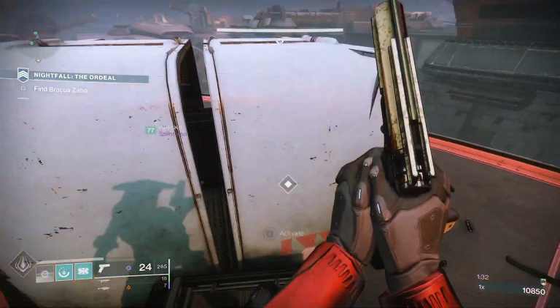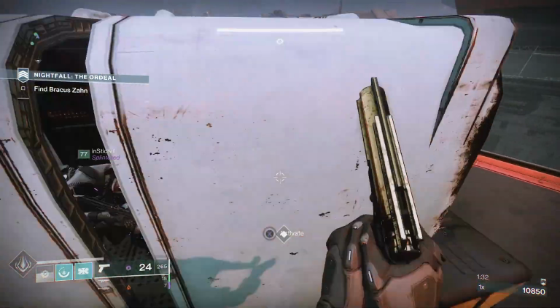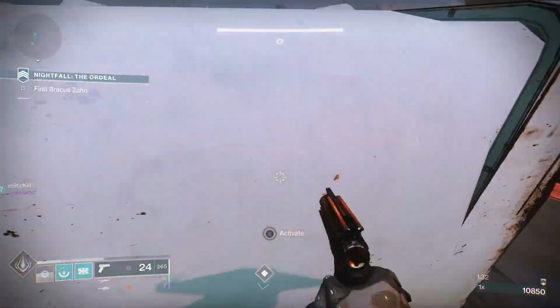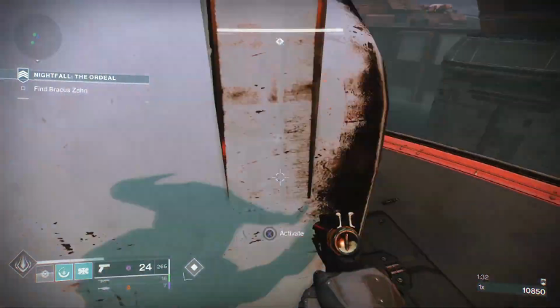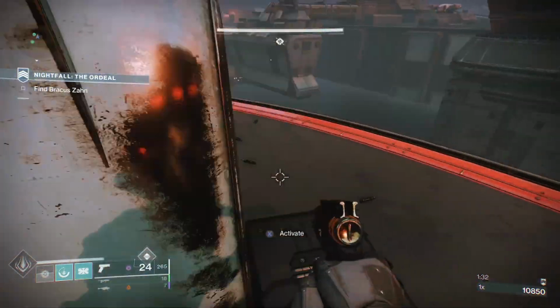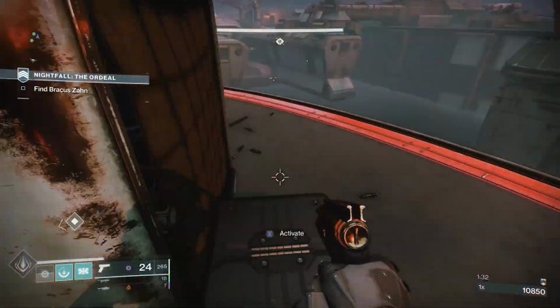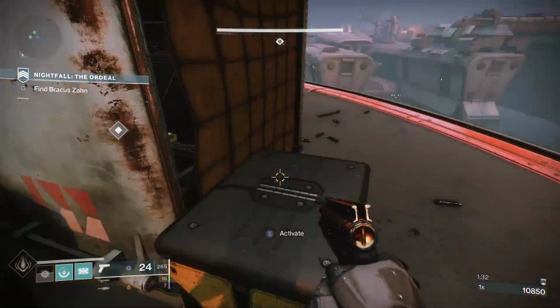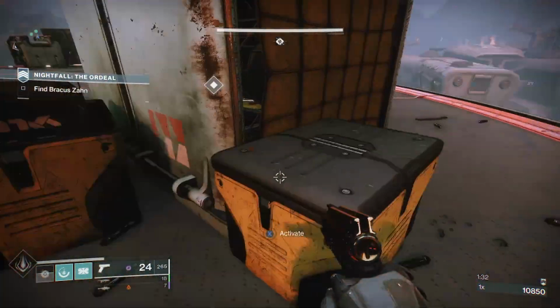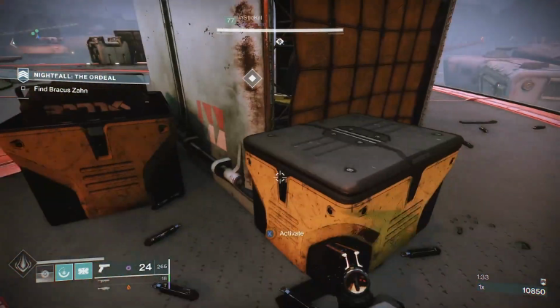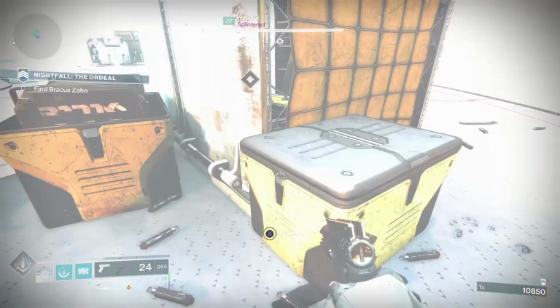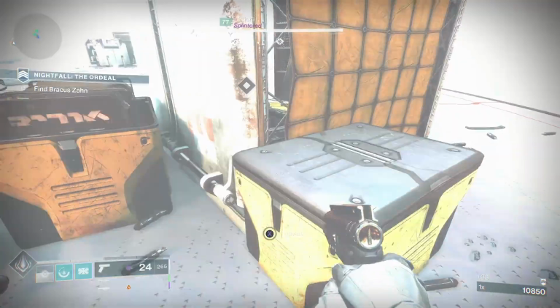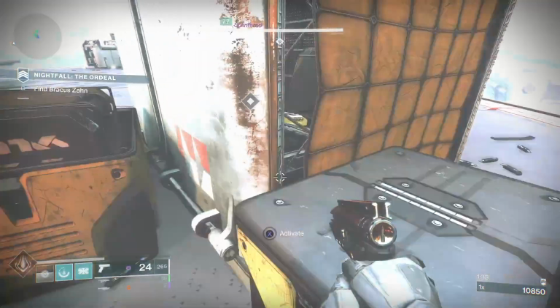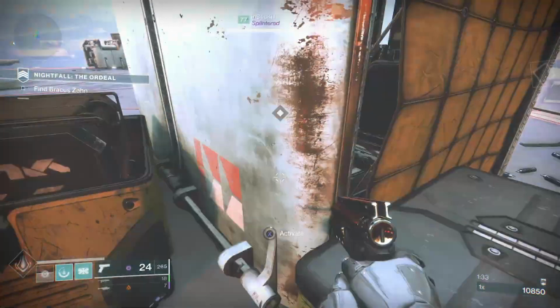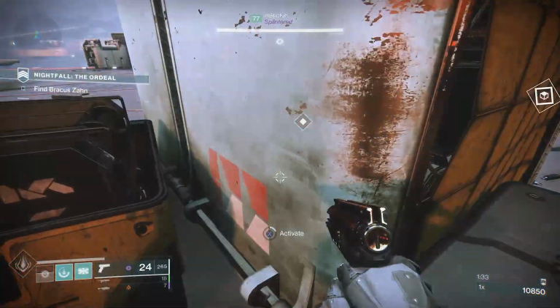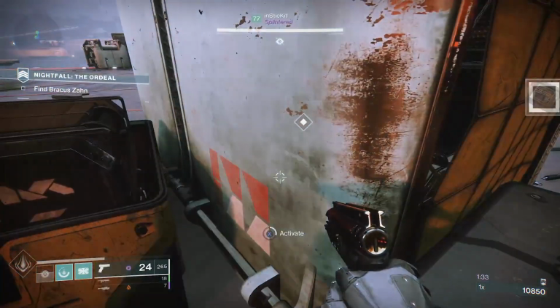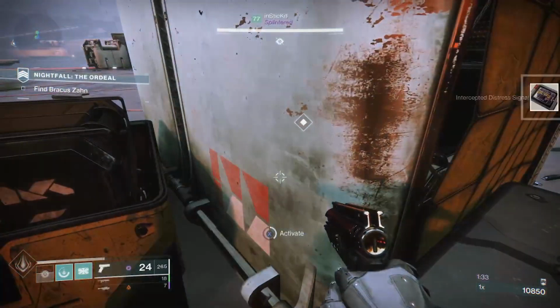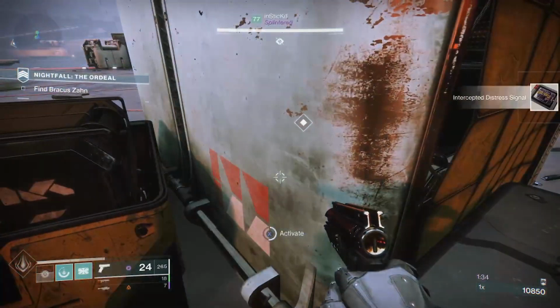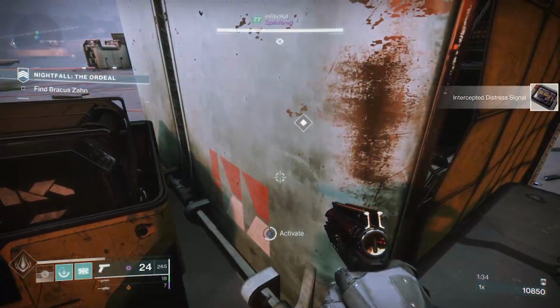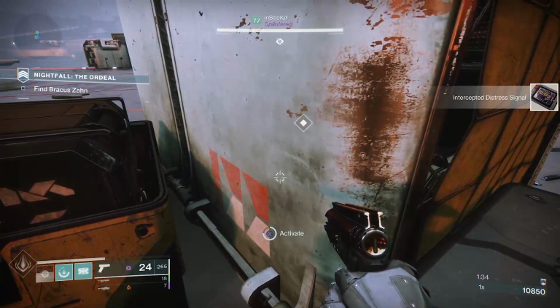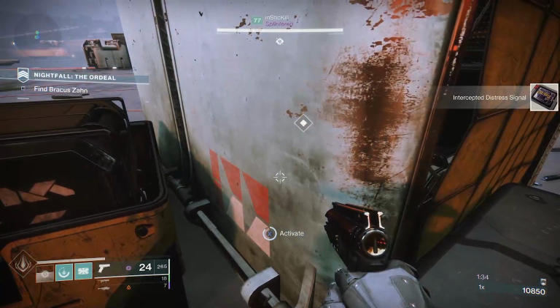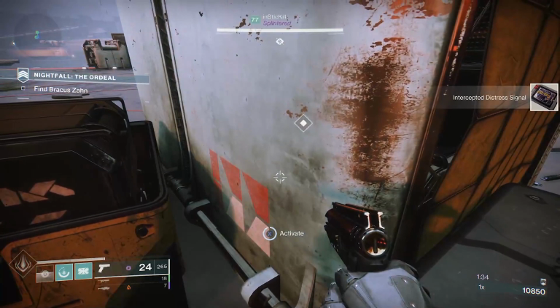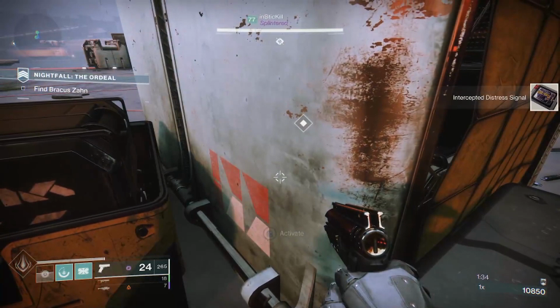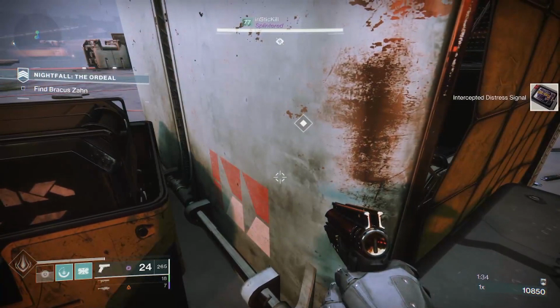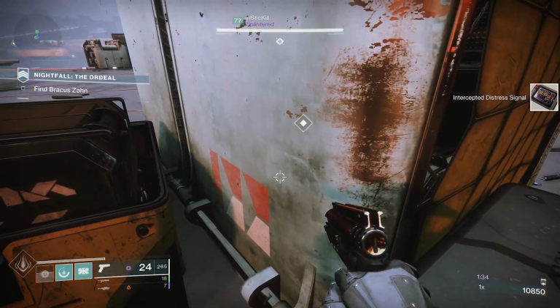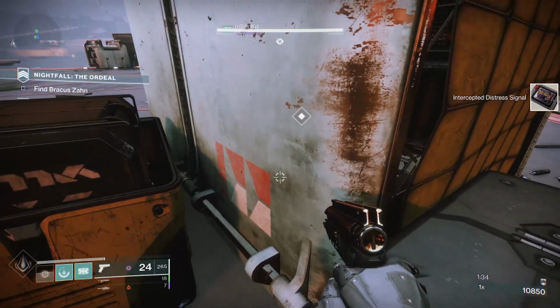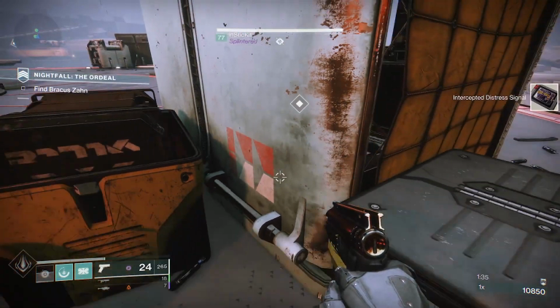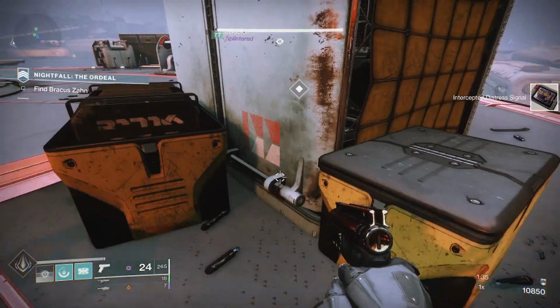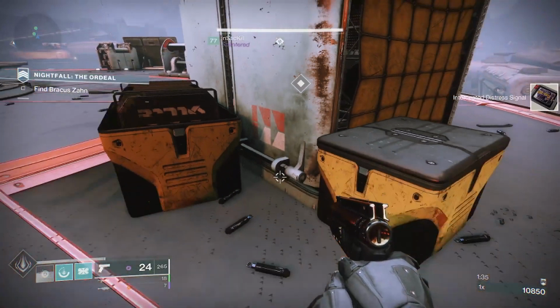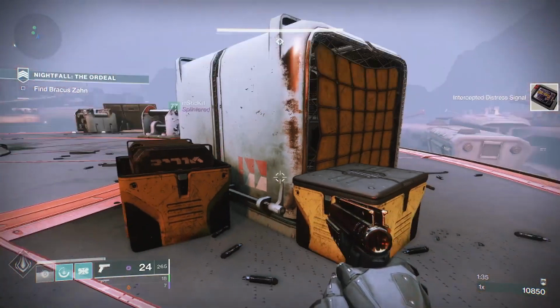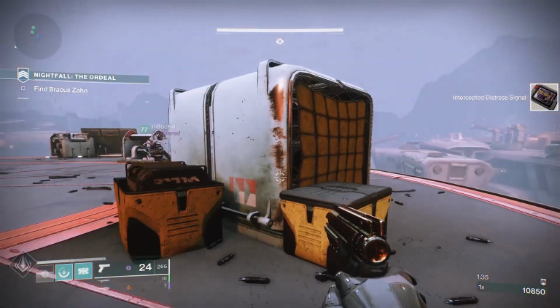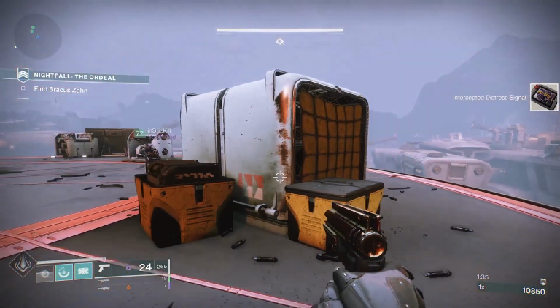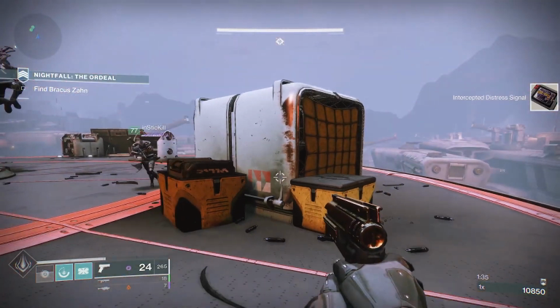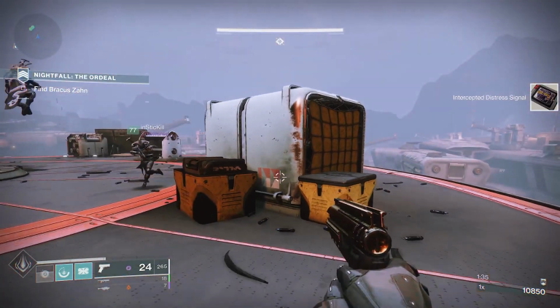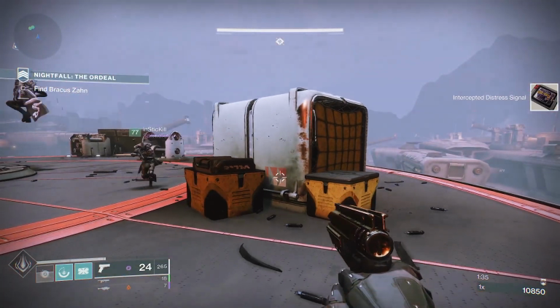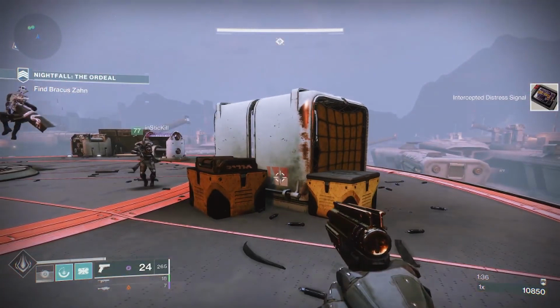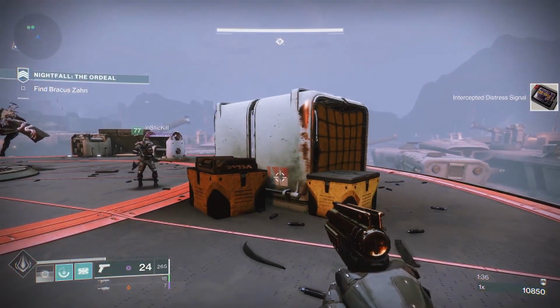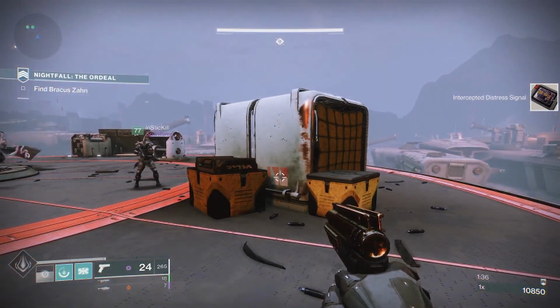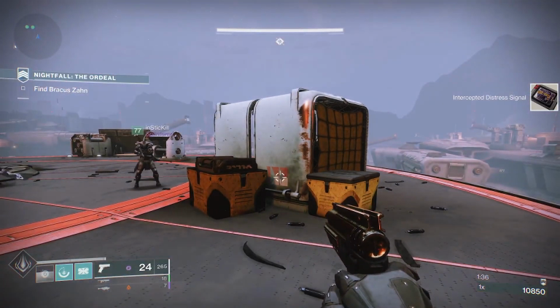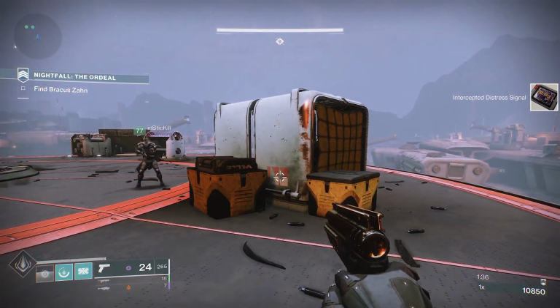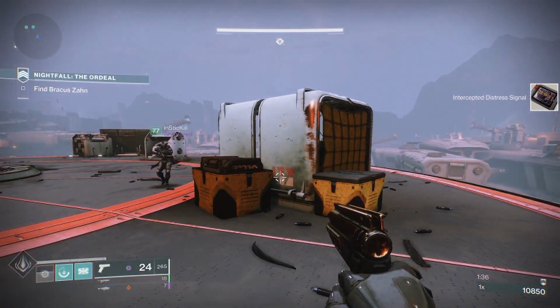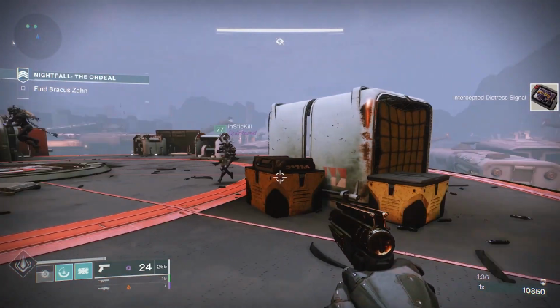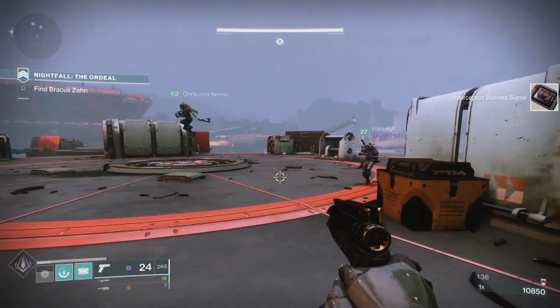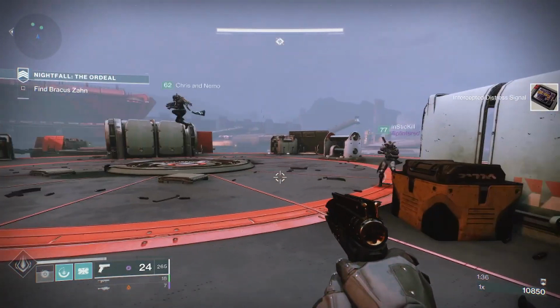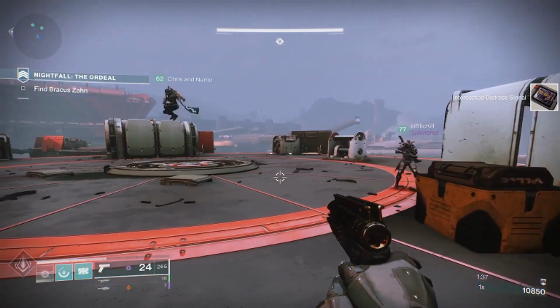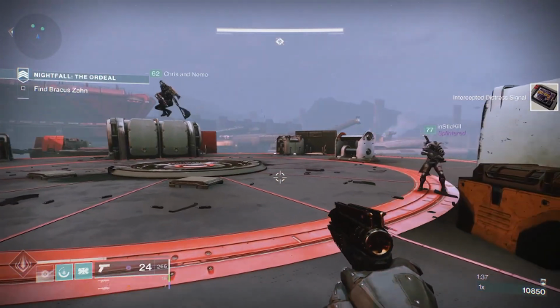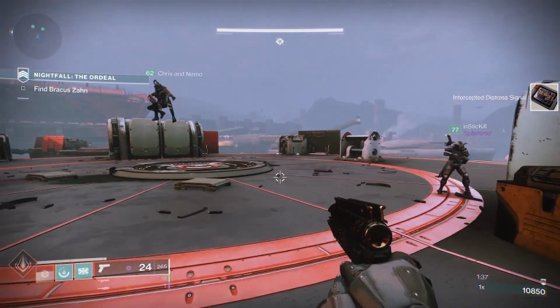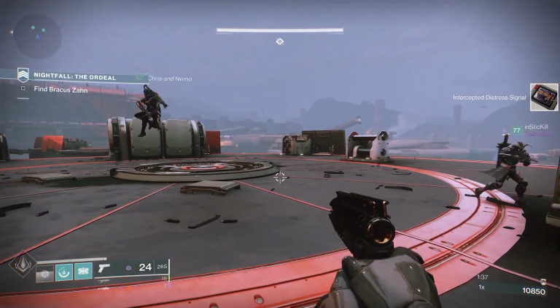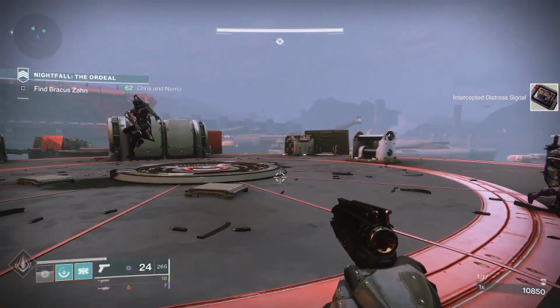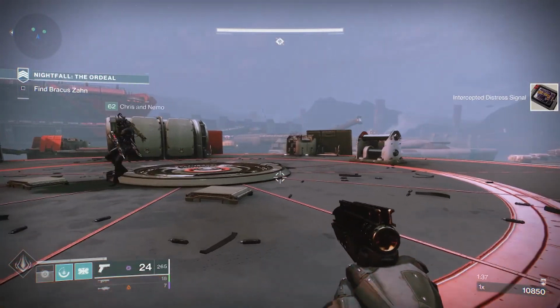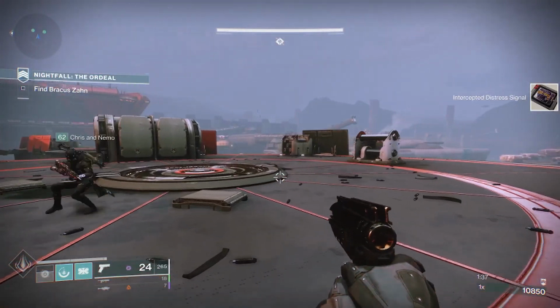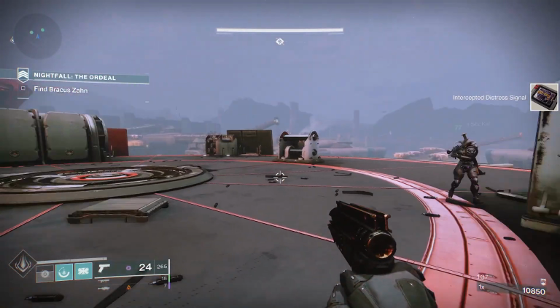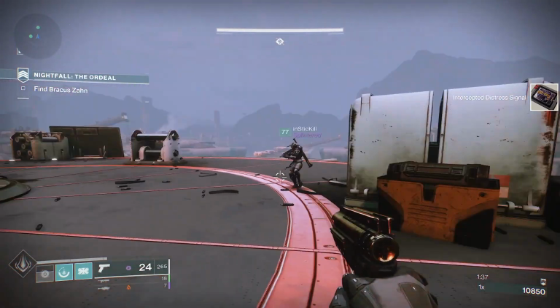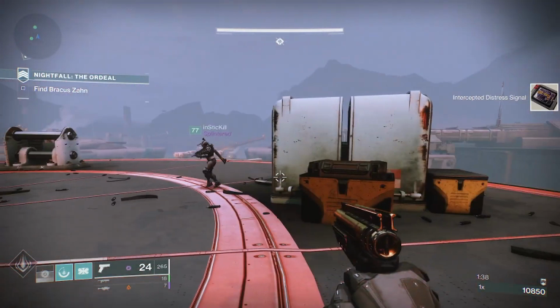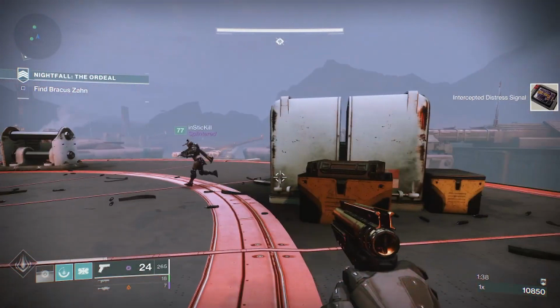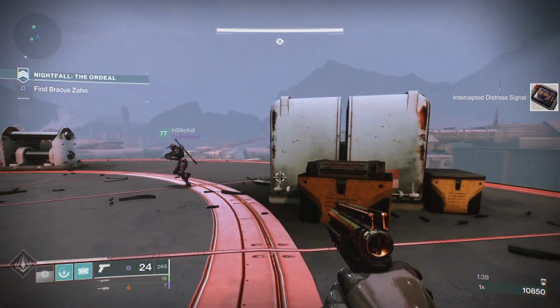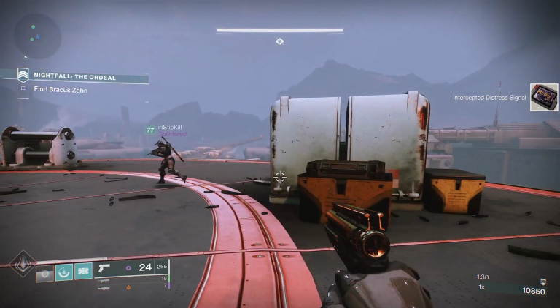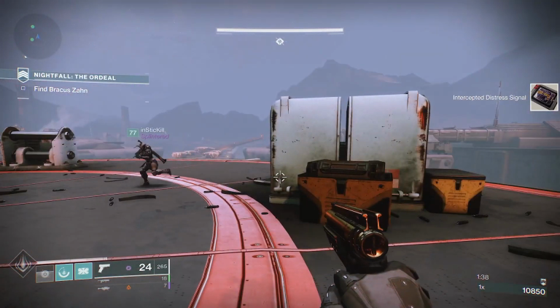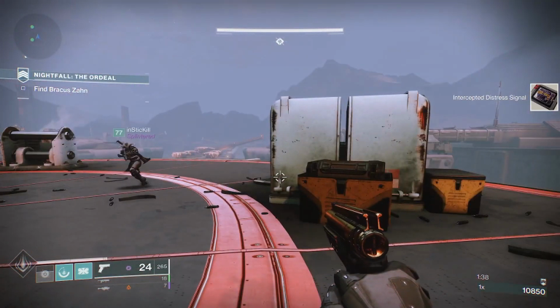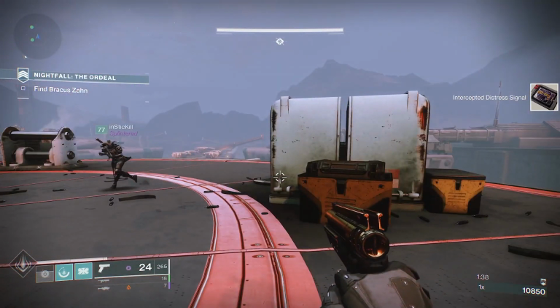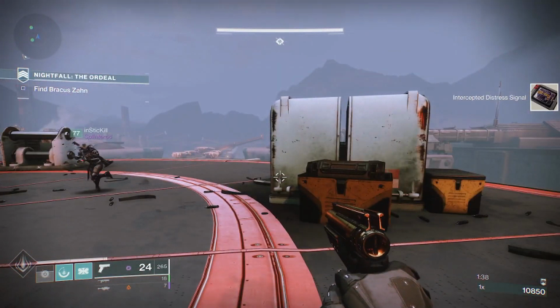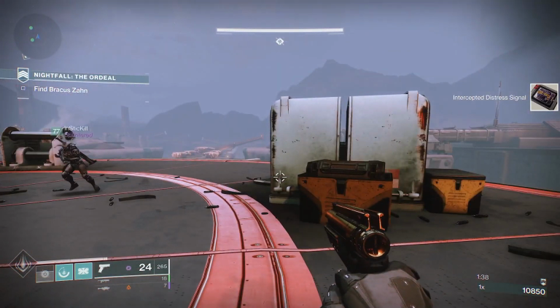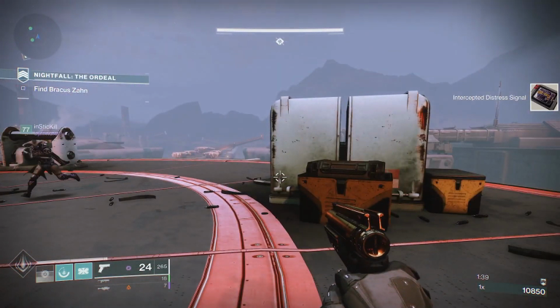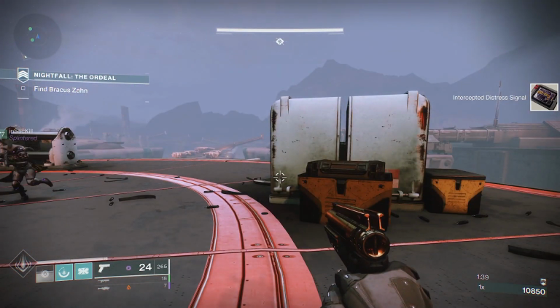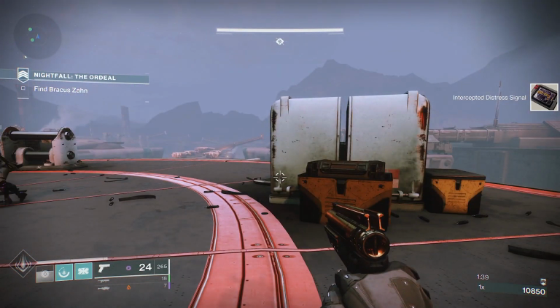Once you interact with that, you can head straight back to the Tower, speak with Zavala, and he's going to give you the new exotic quest.